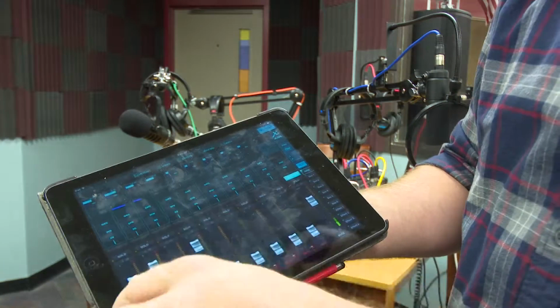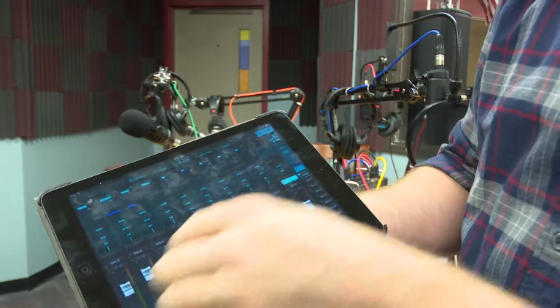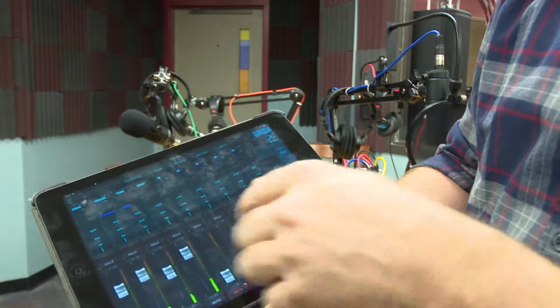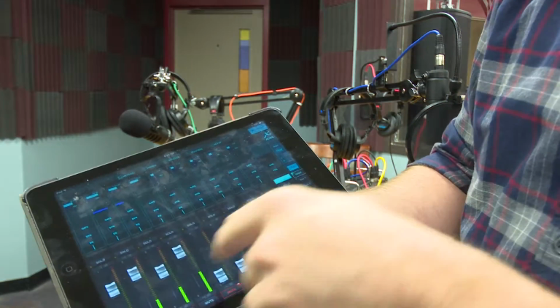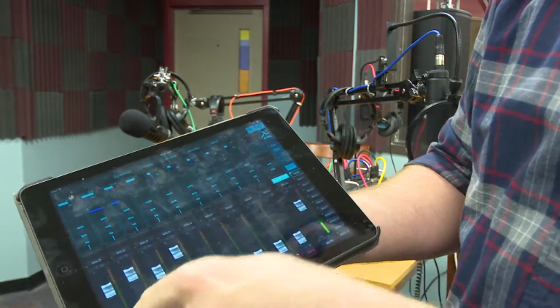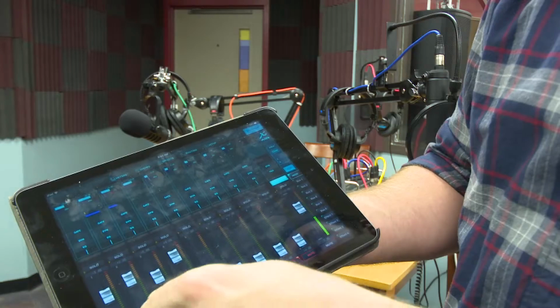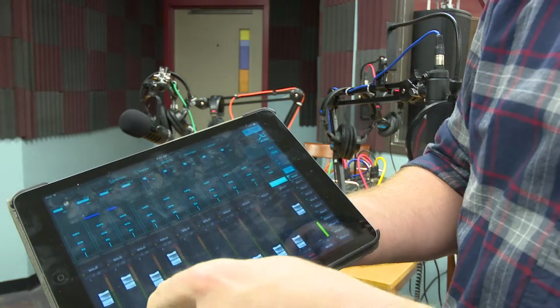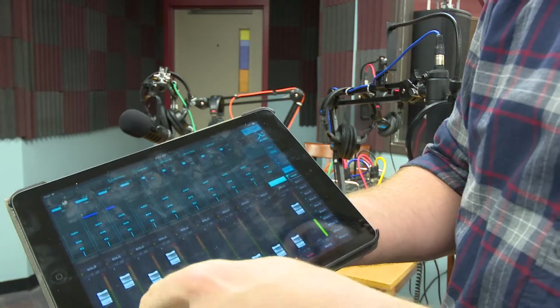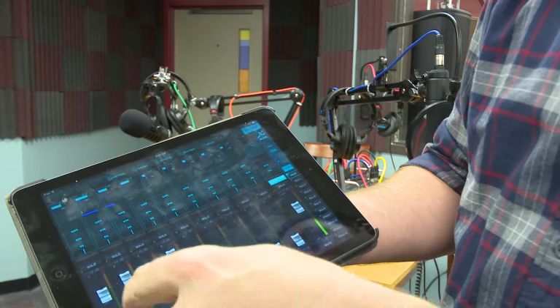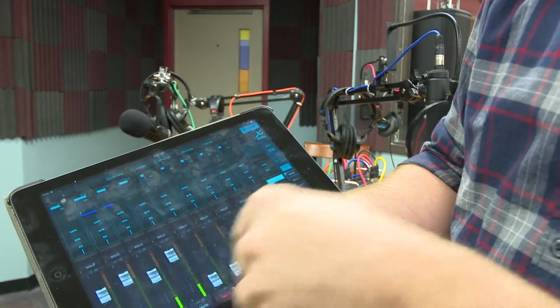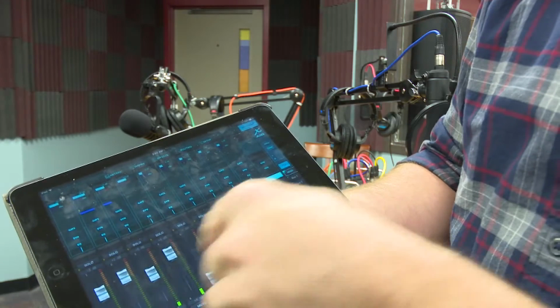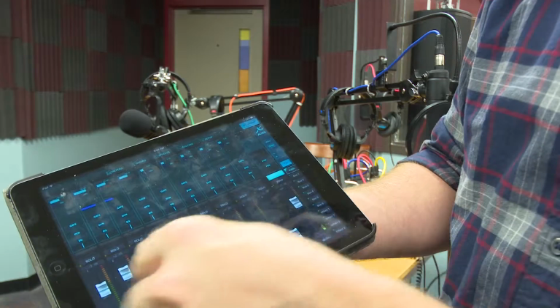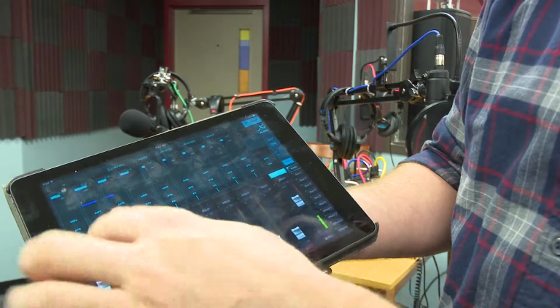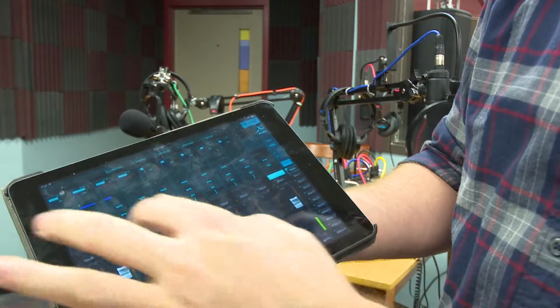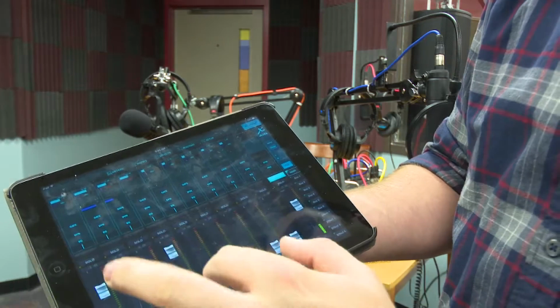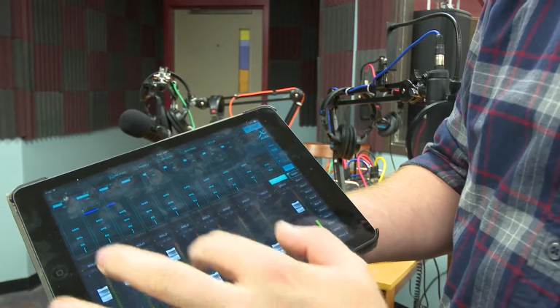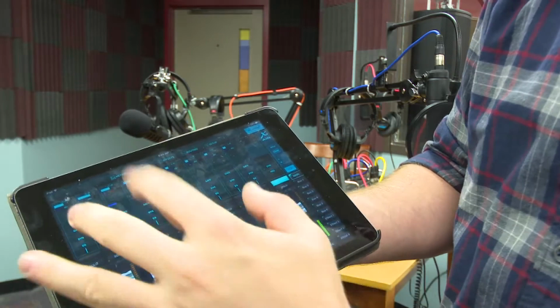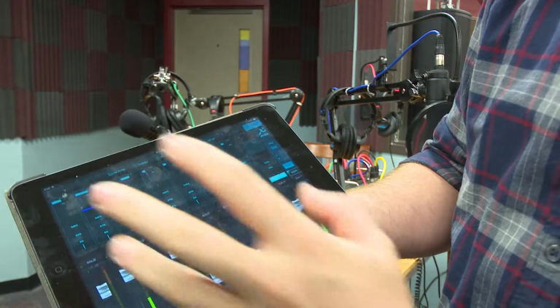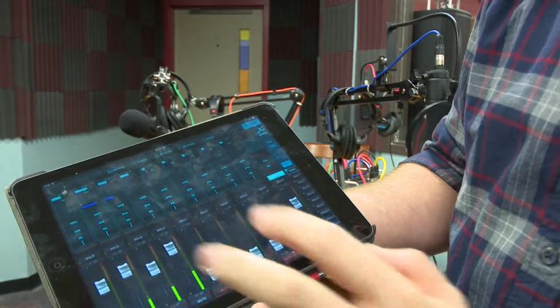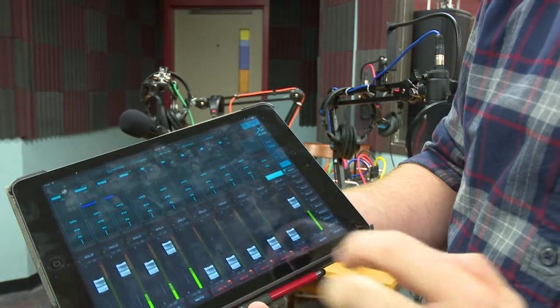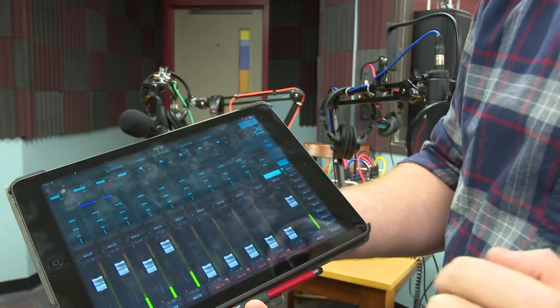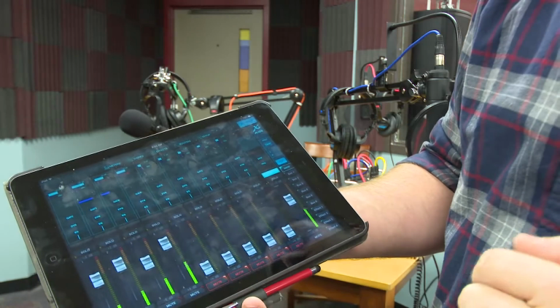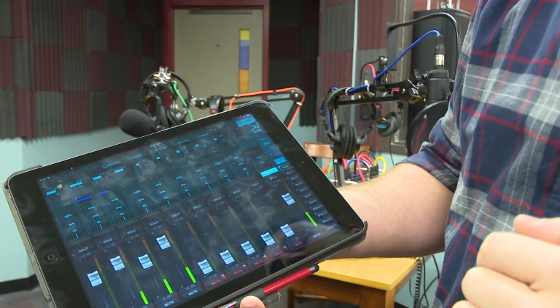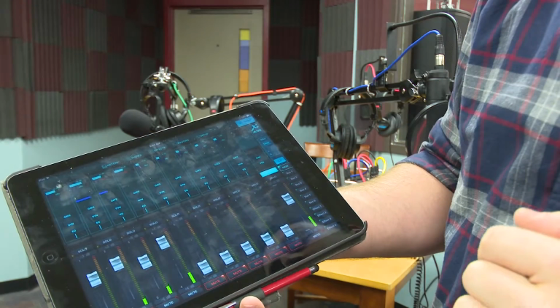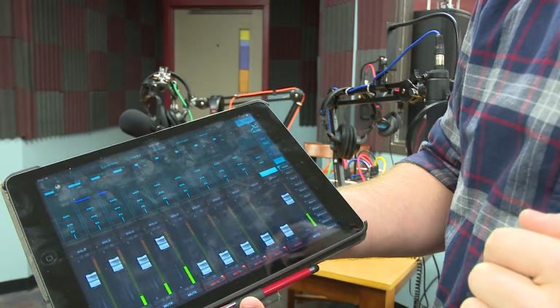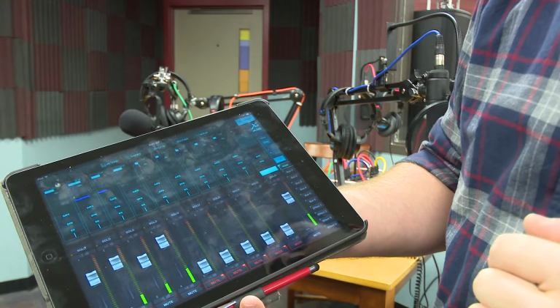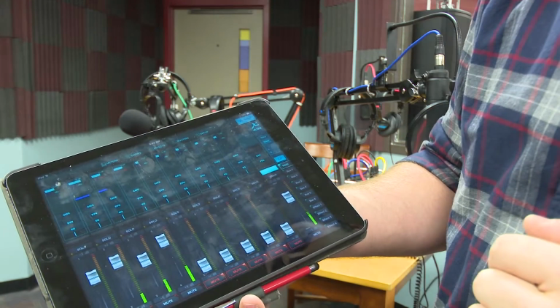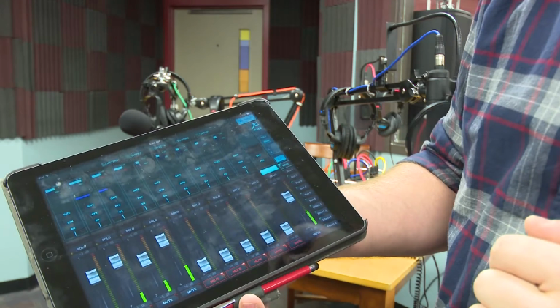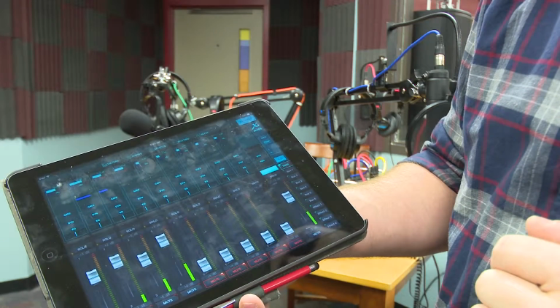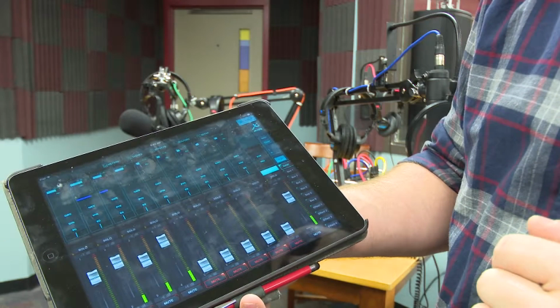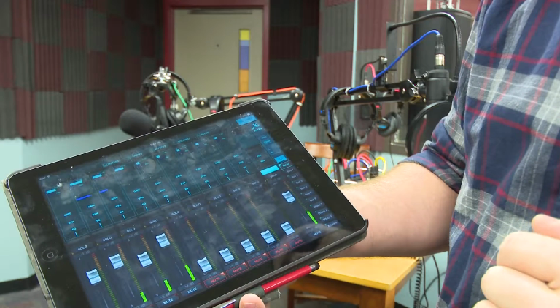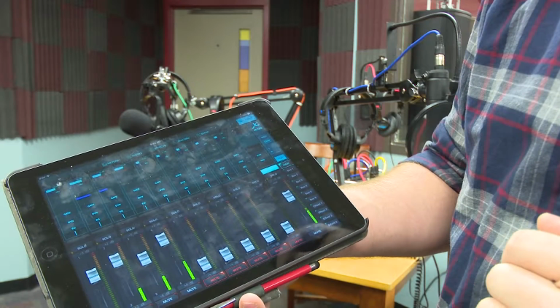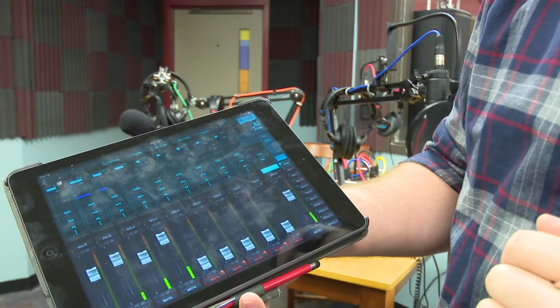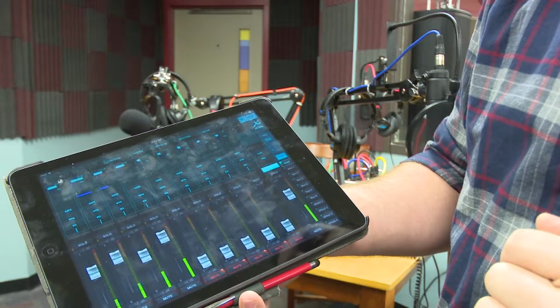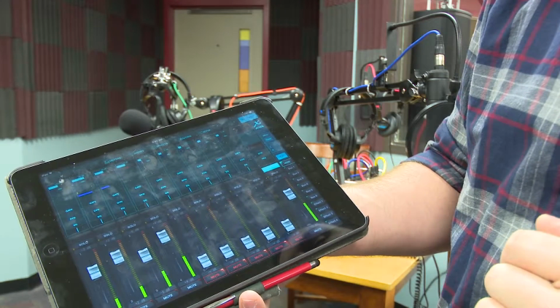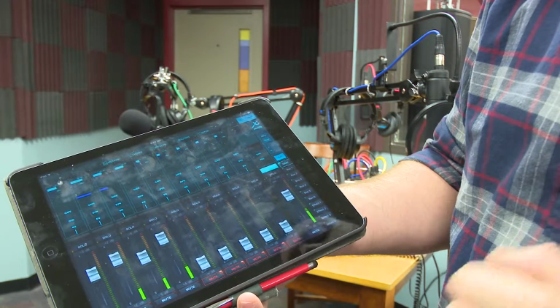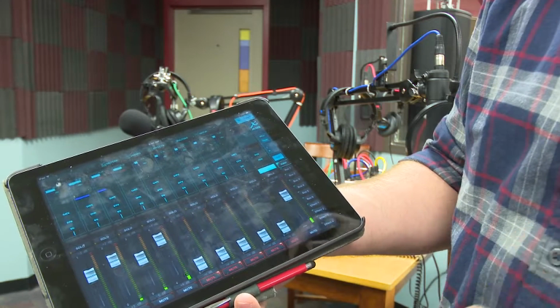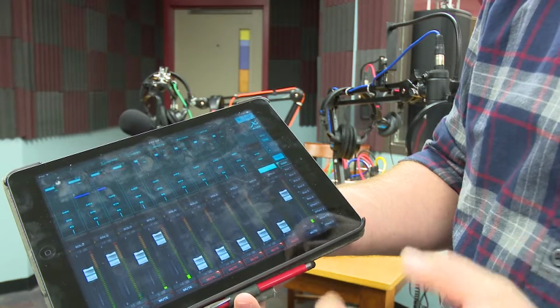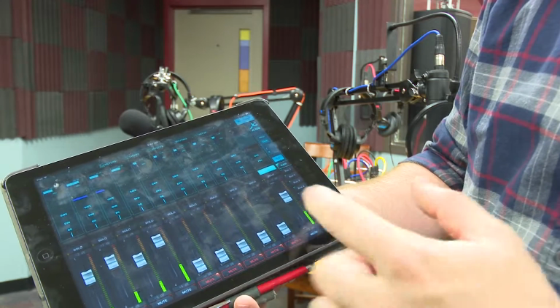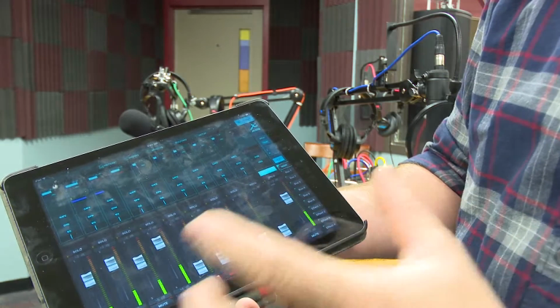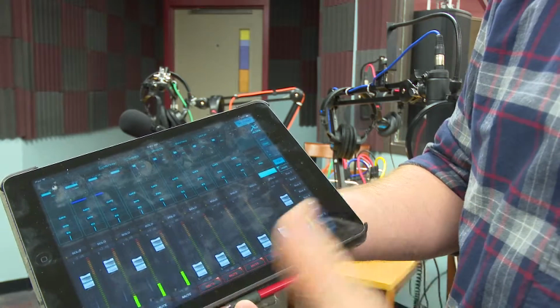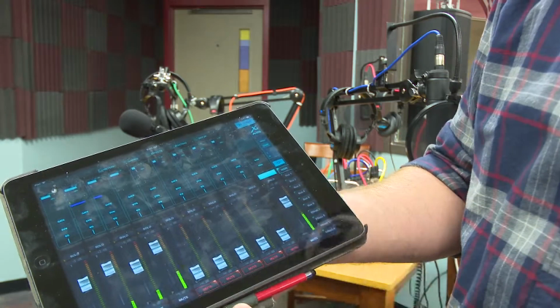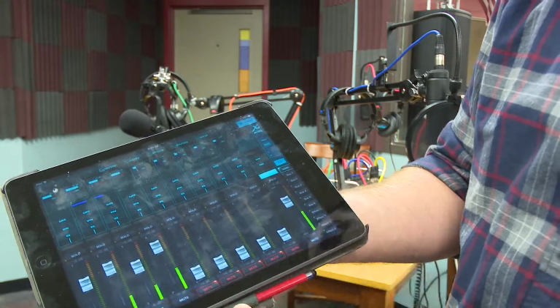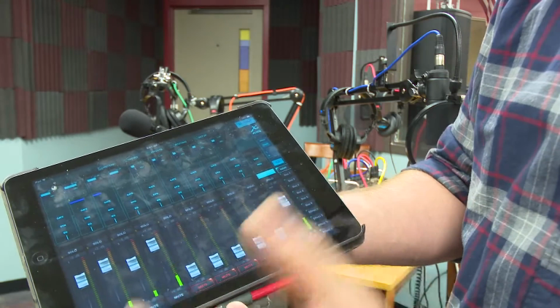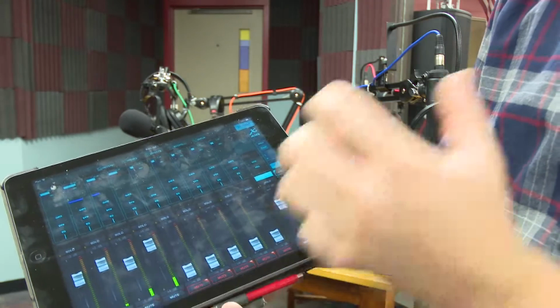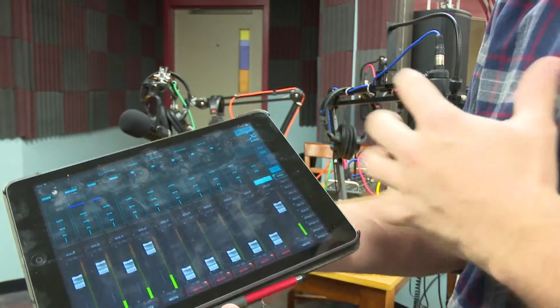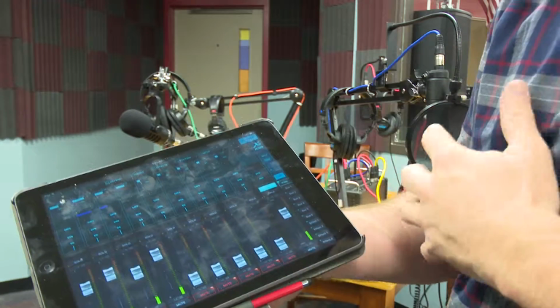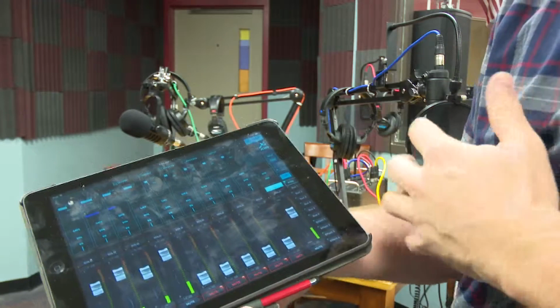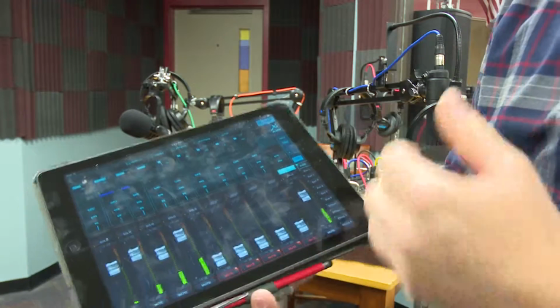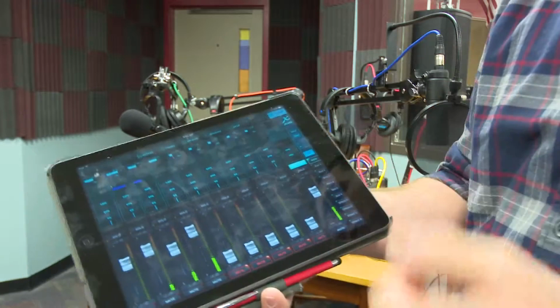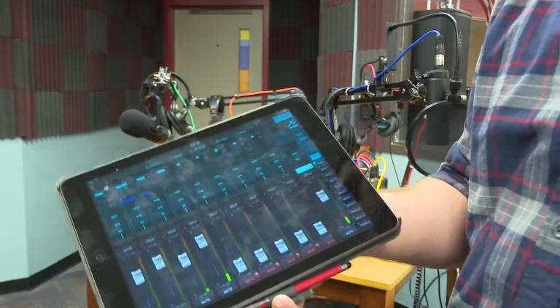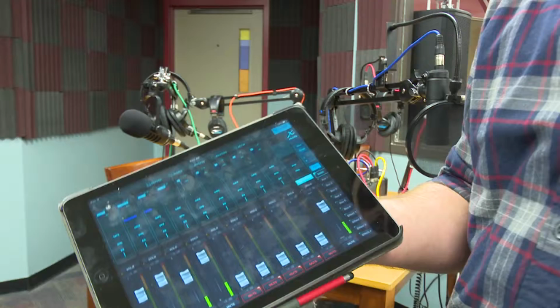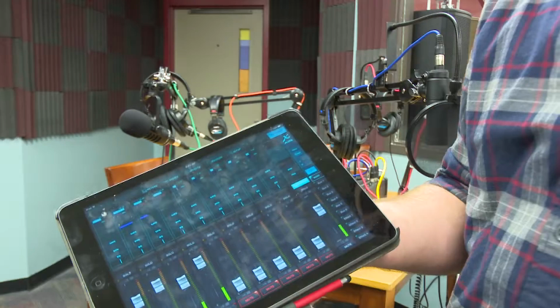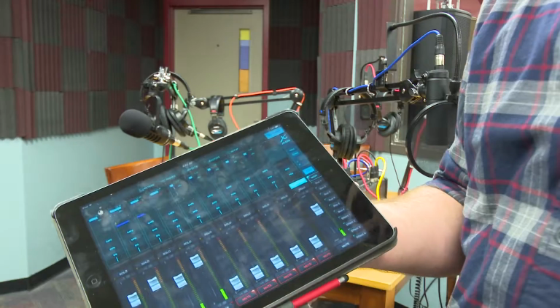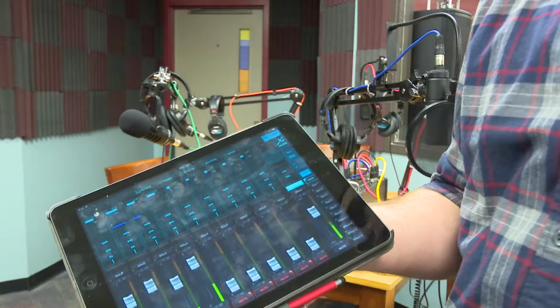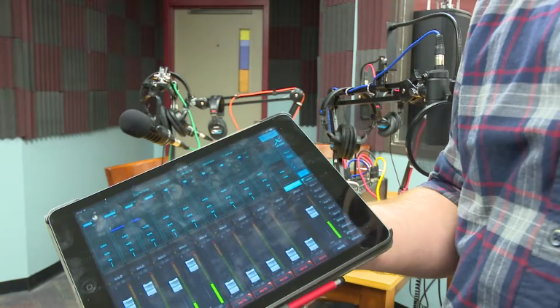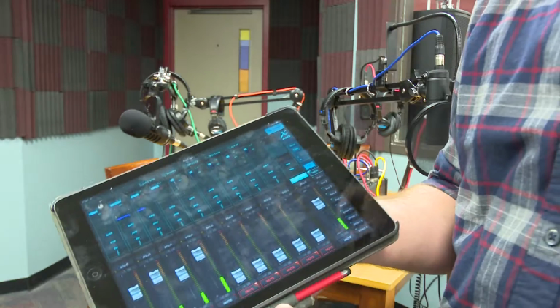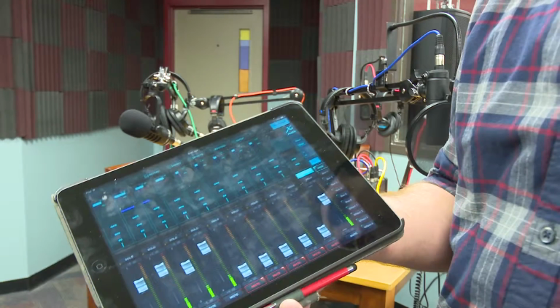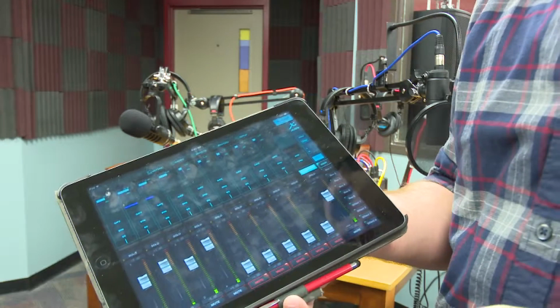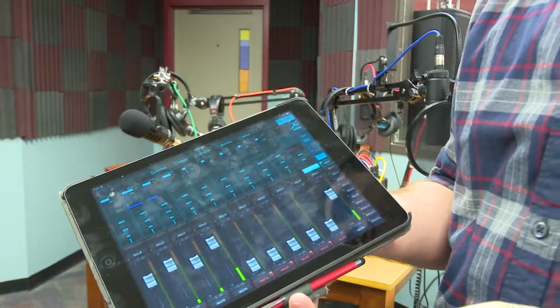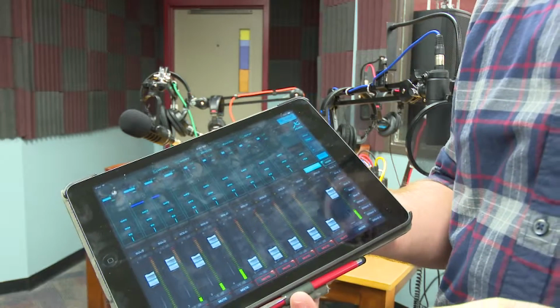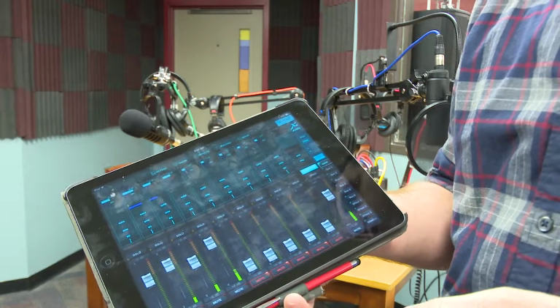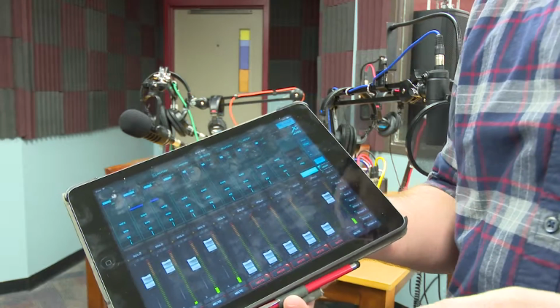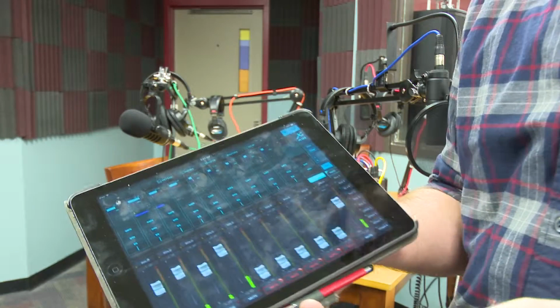We've got four channels and we'll adjust our settings so everybody is good. And then, of course, we control the recorder for the recording.